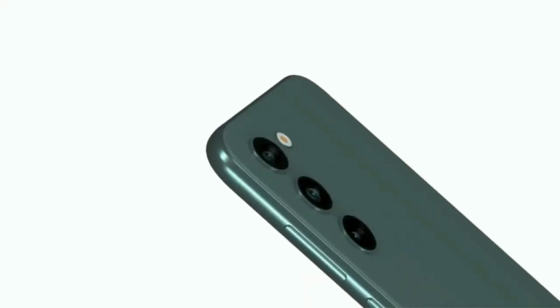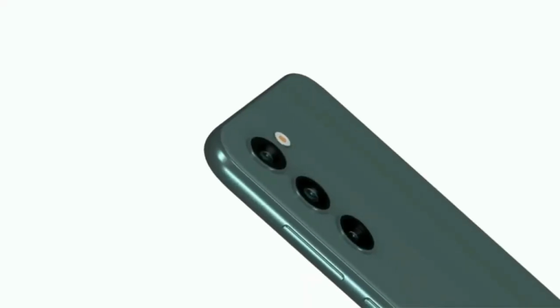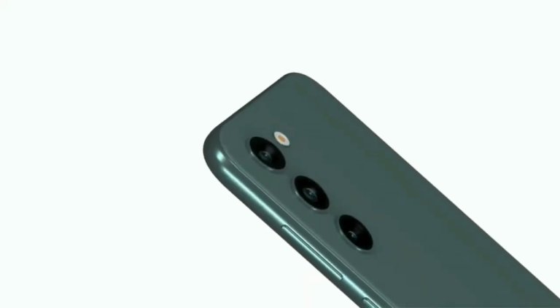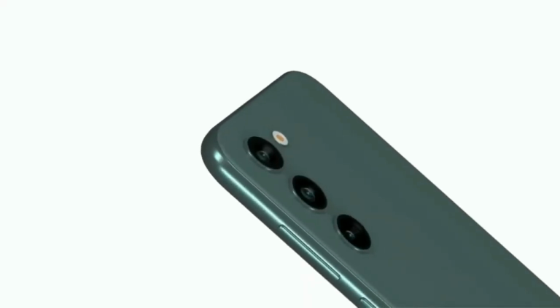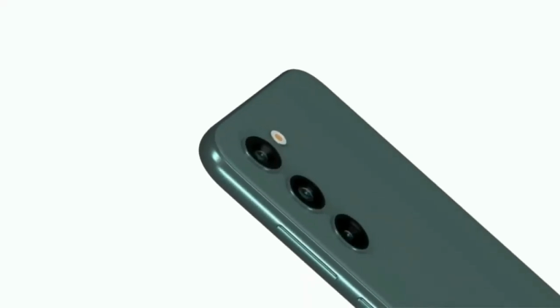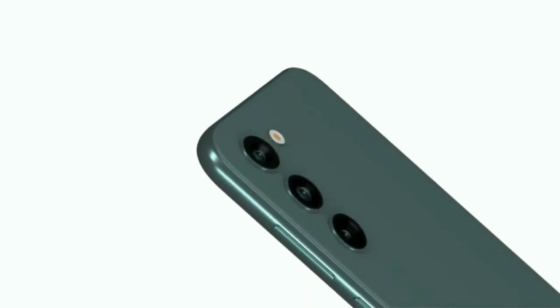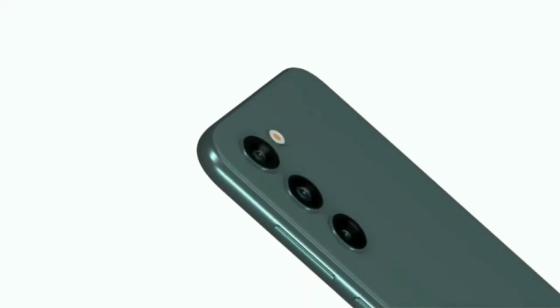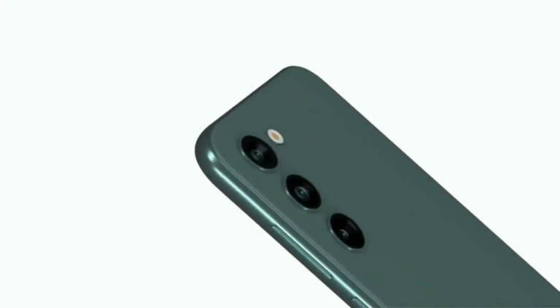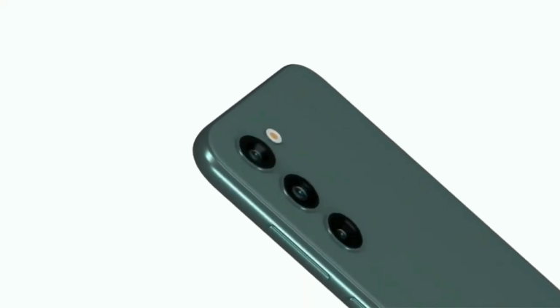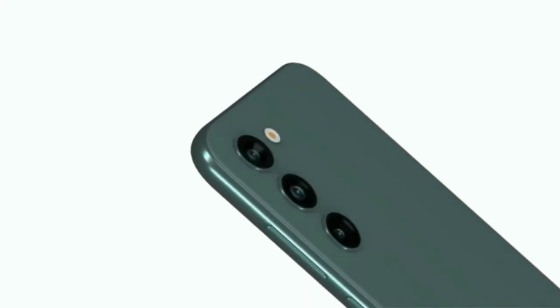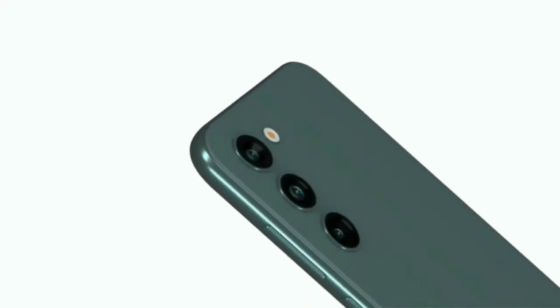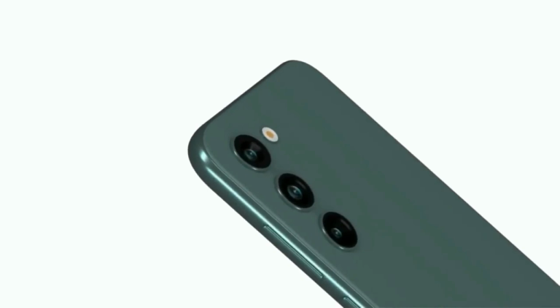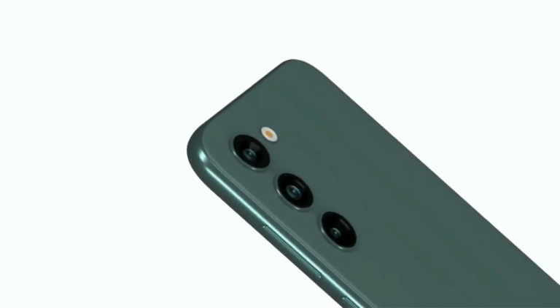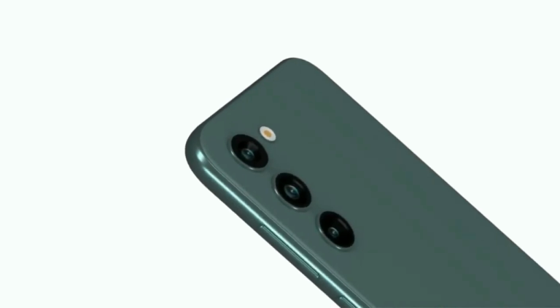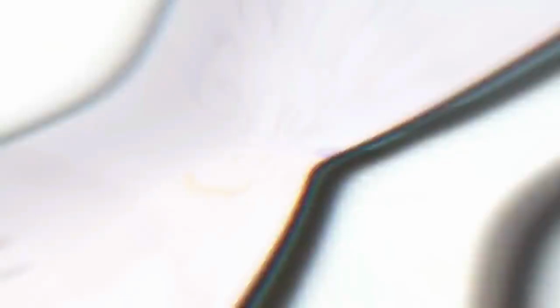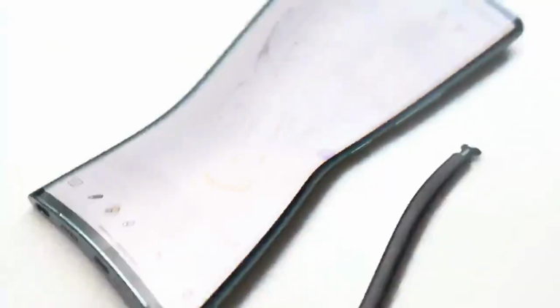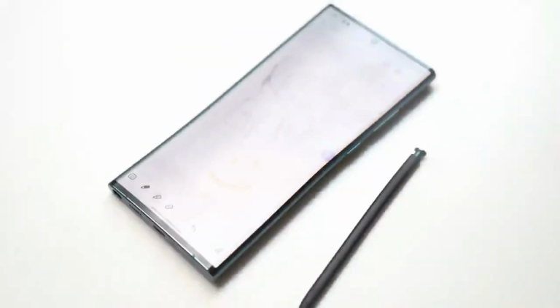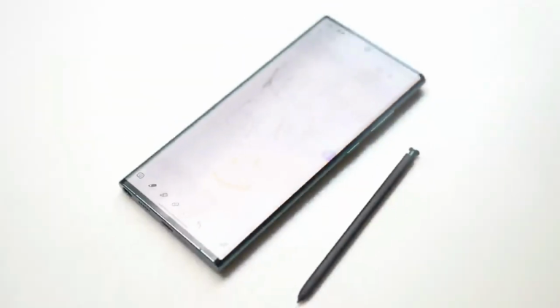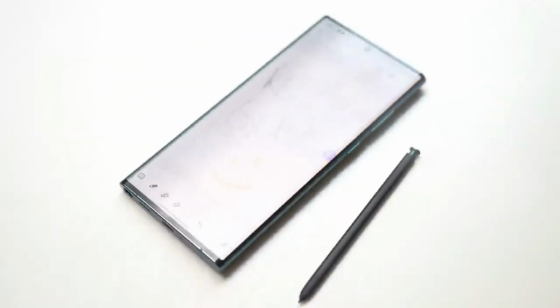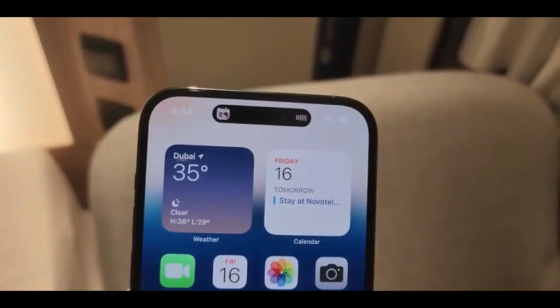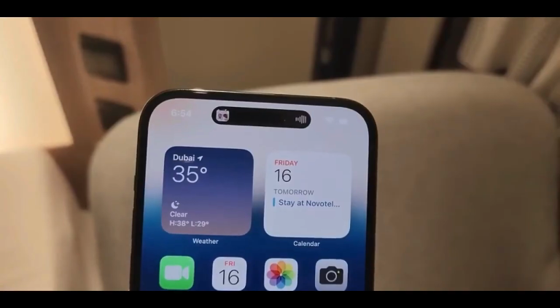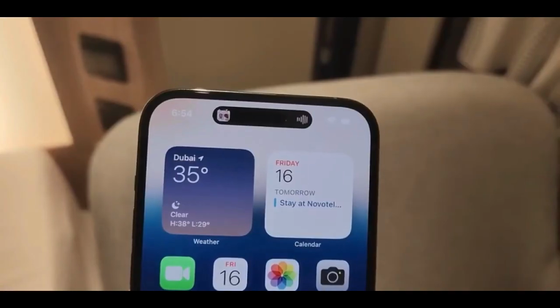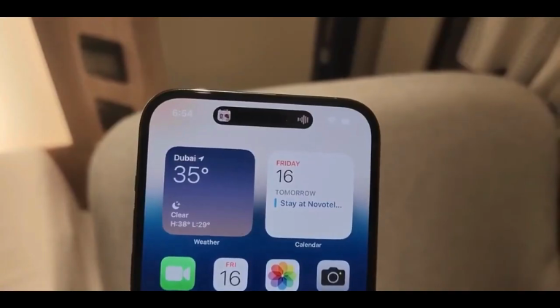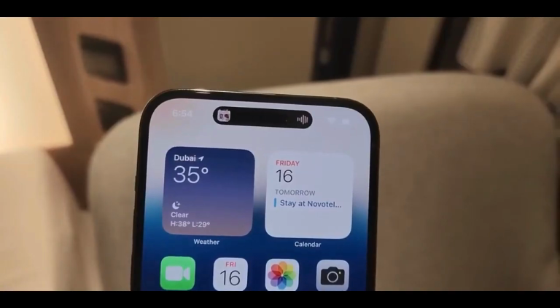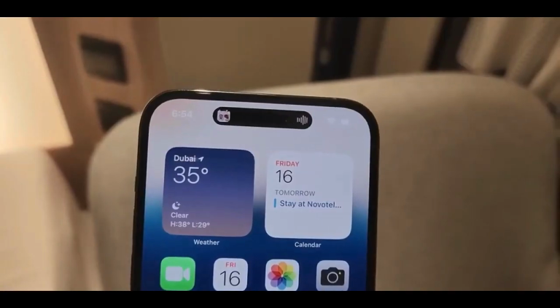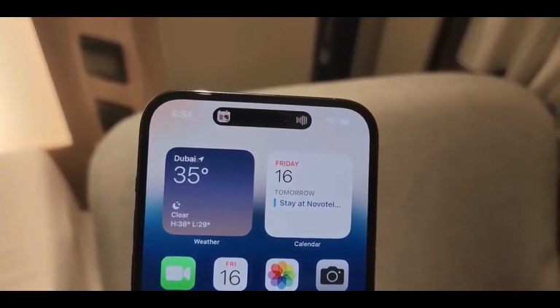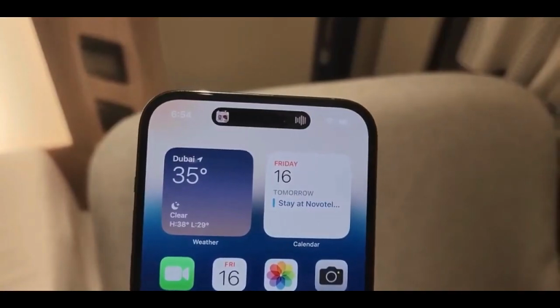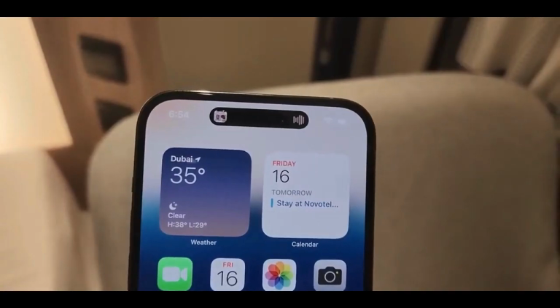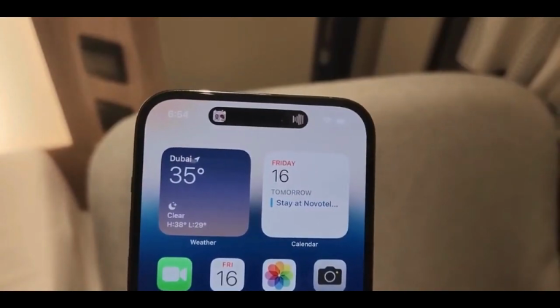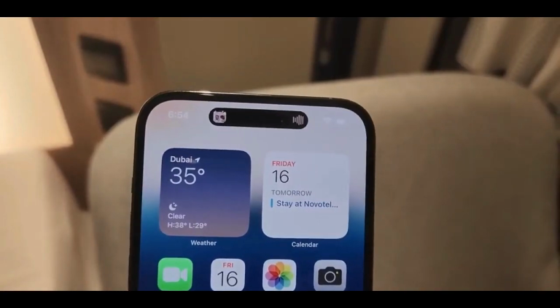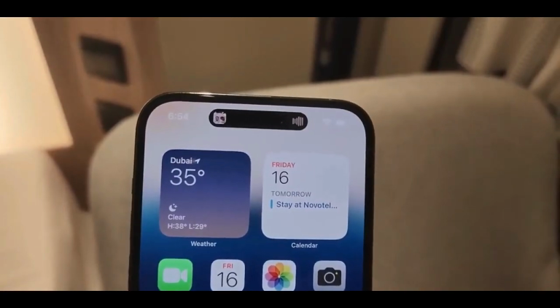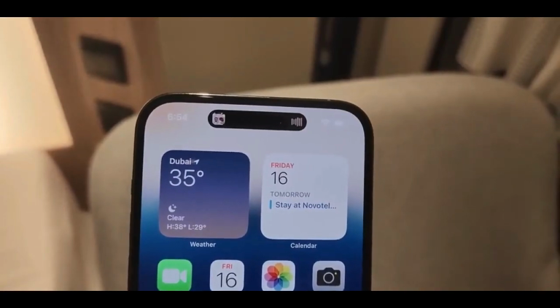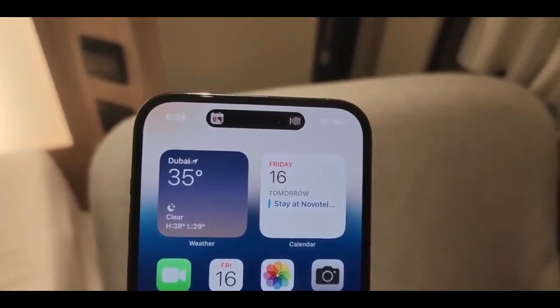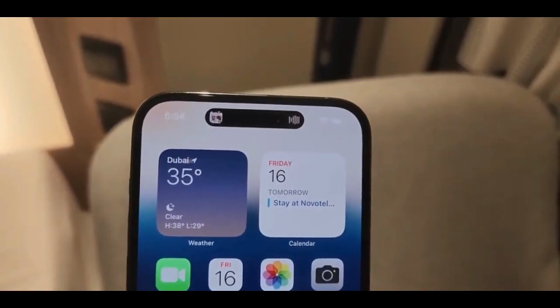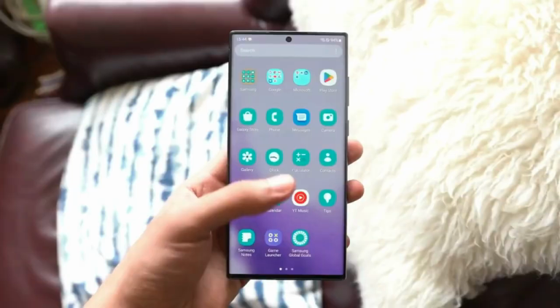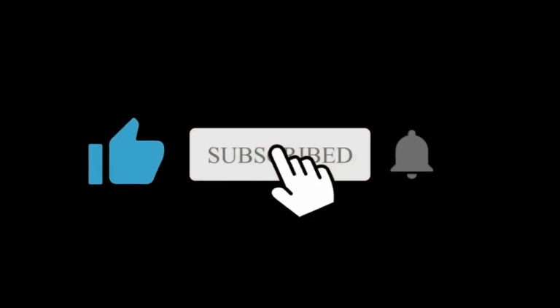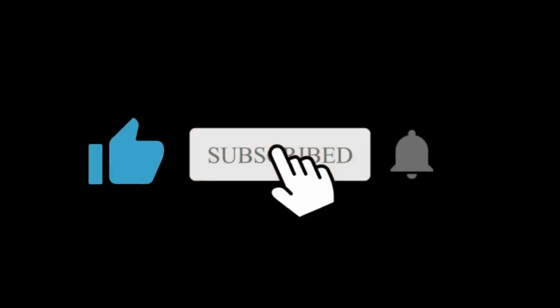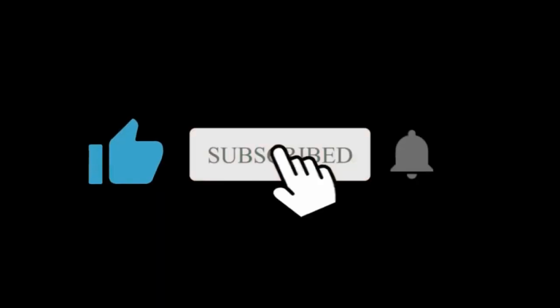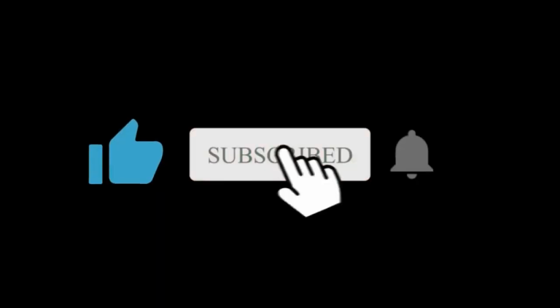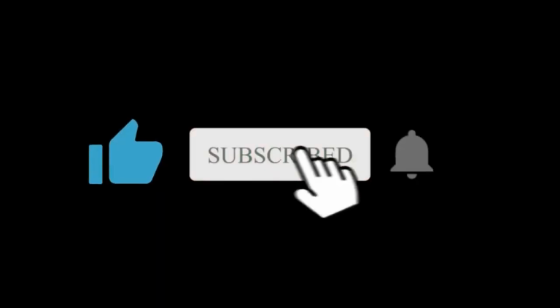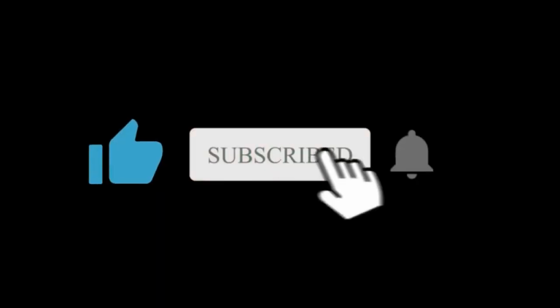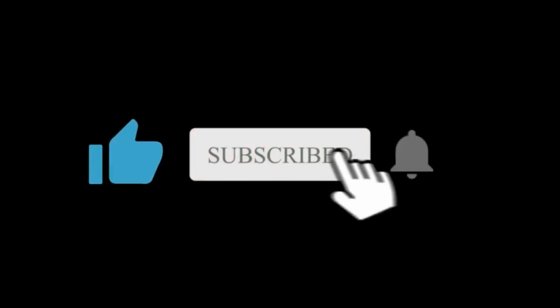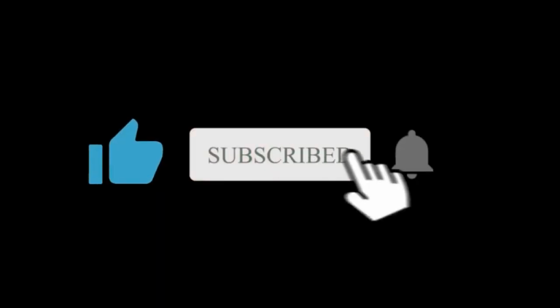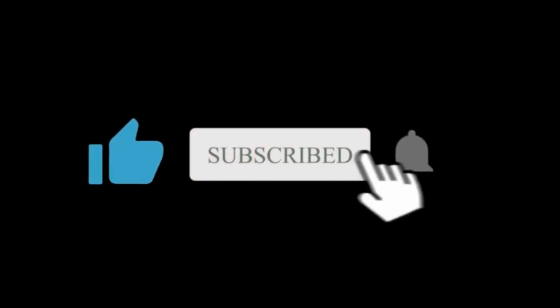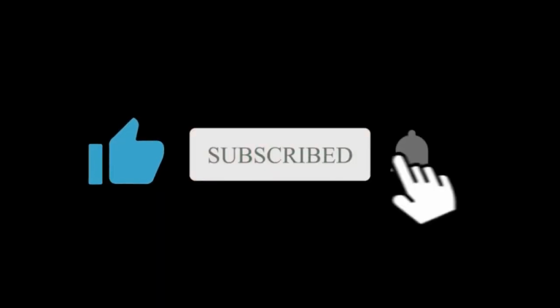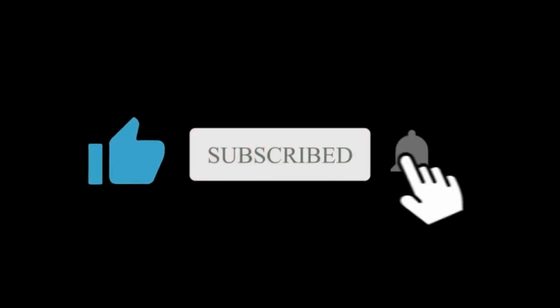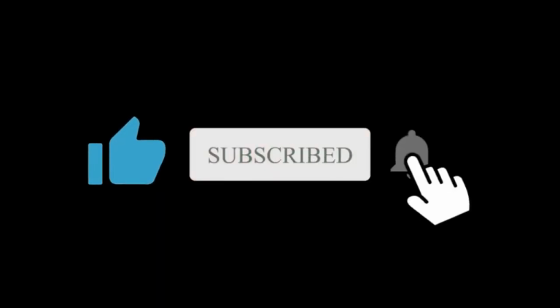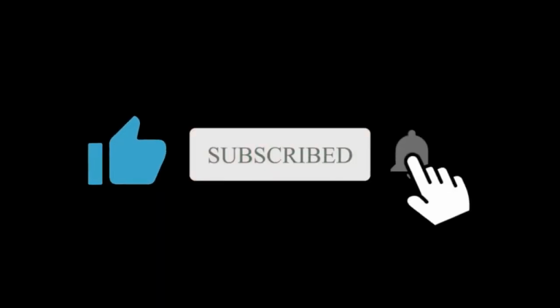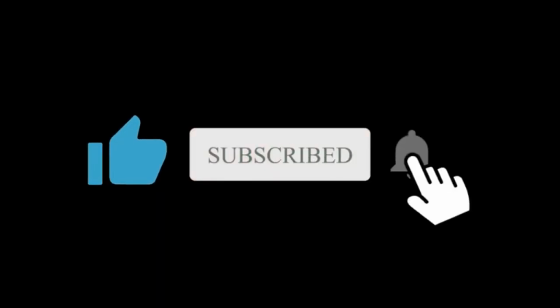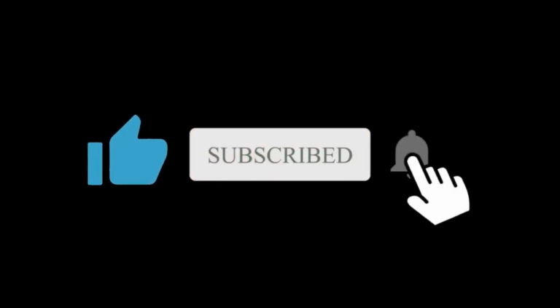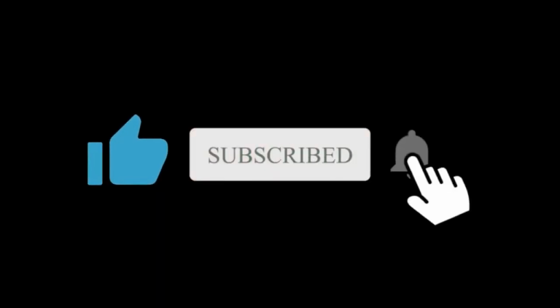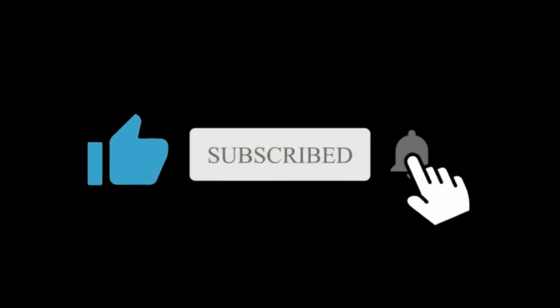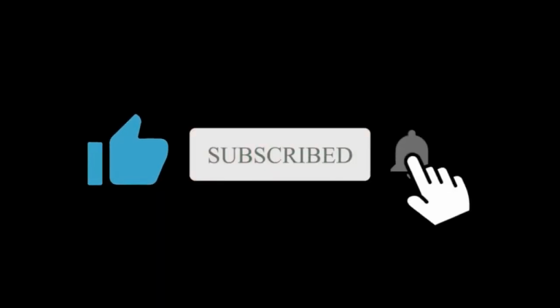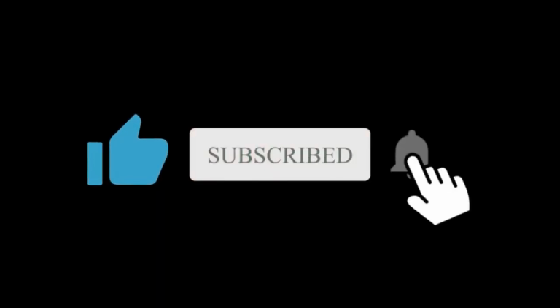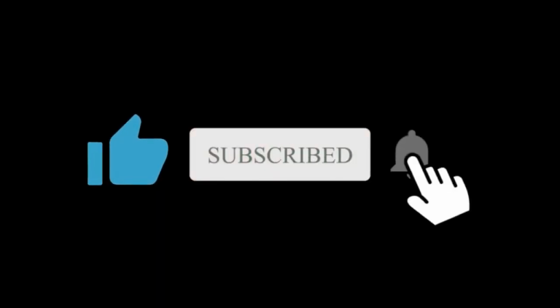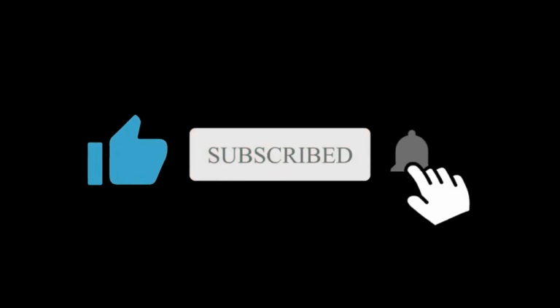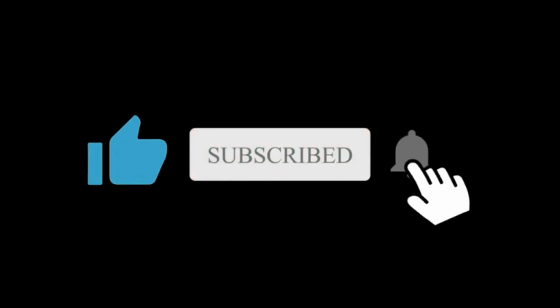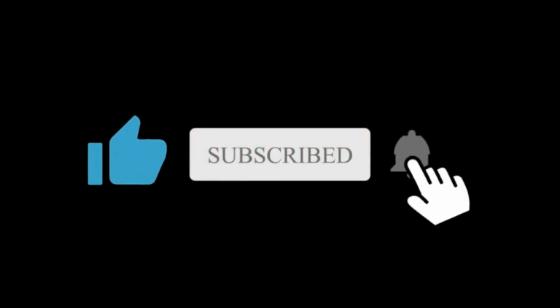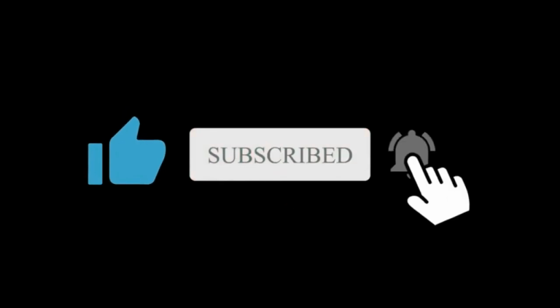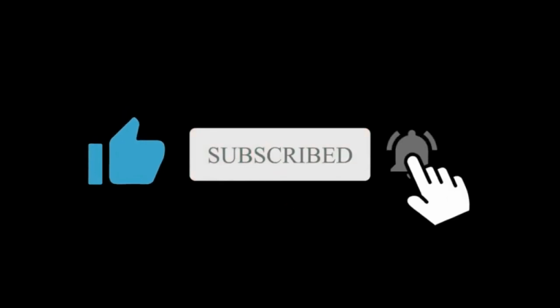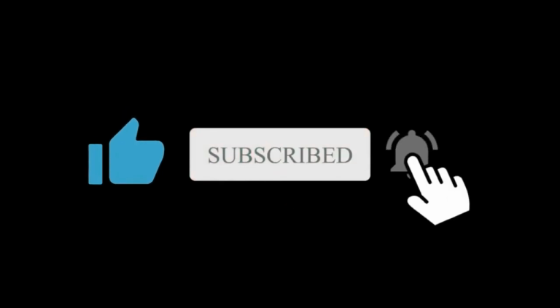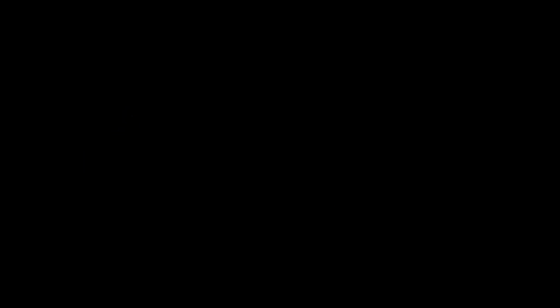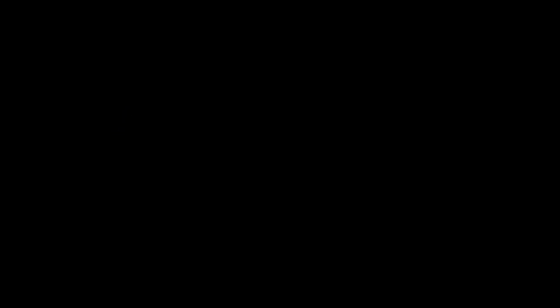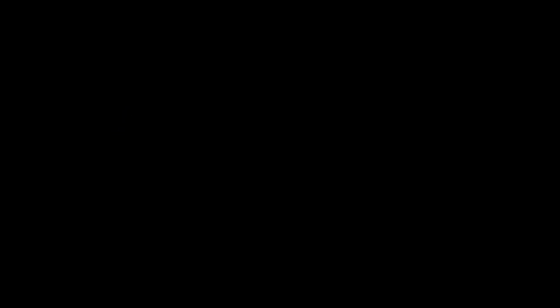Finally, what are your thoughts about it? Do let us know in the comments section. Hope you liked and subscribed to this channel. I will see you in the next one.